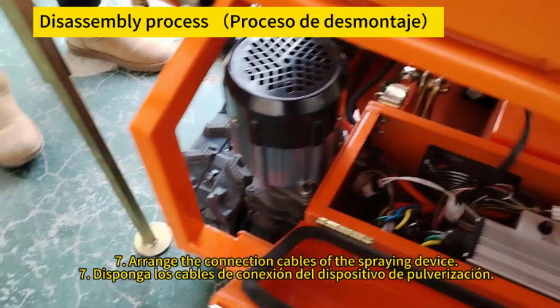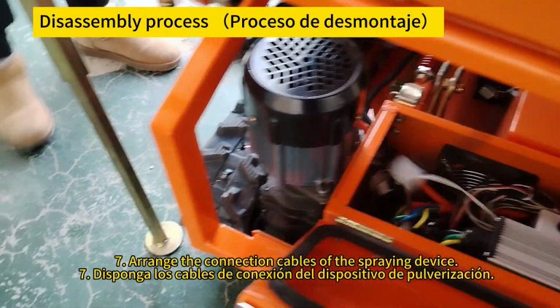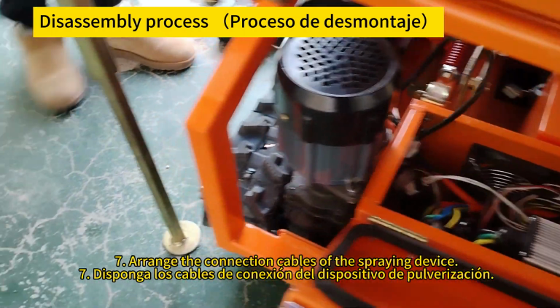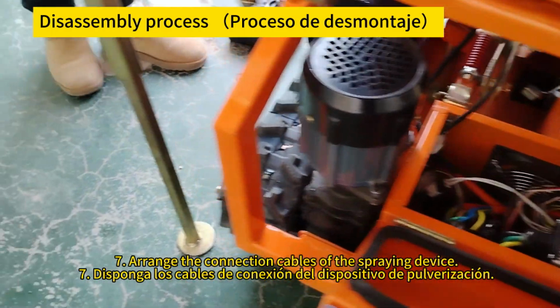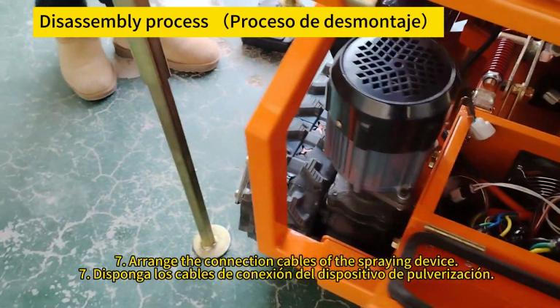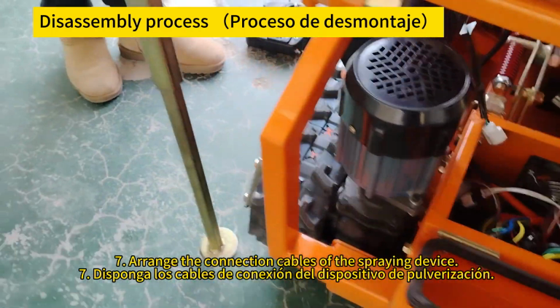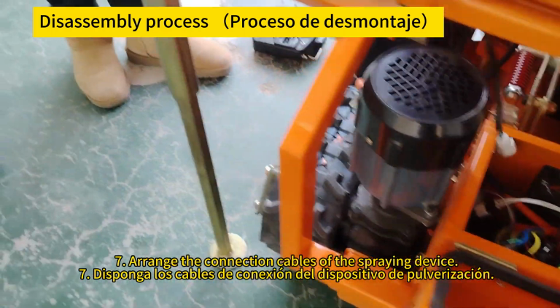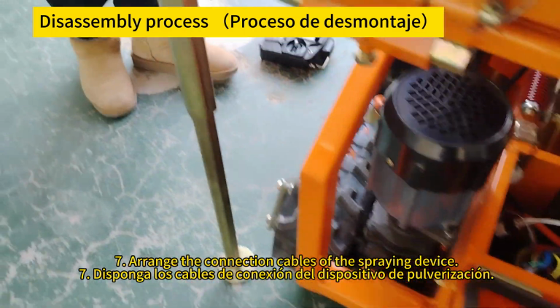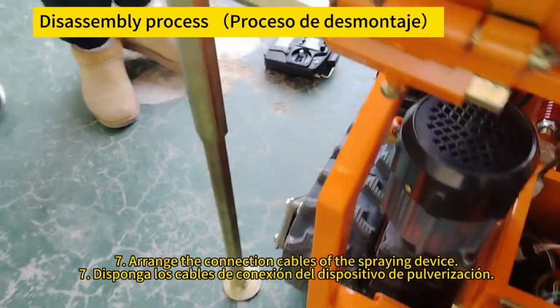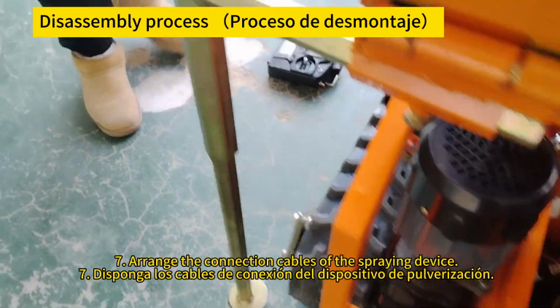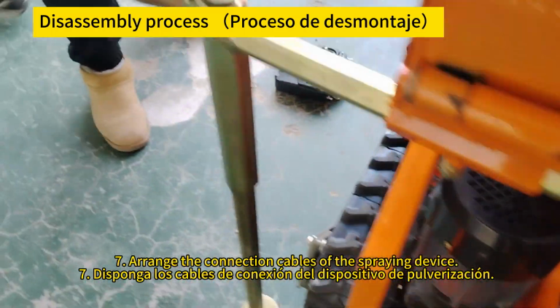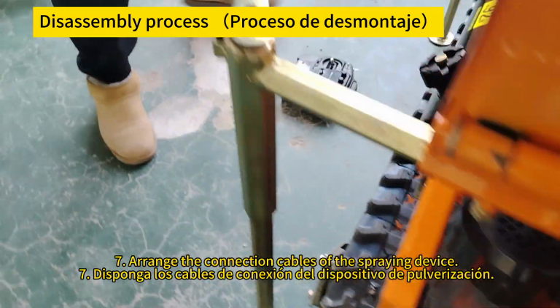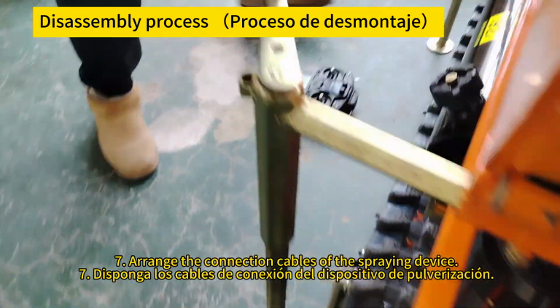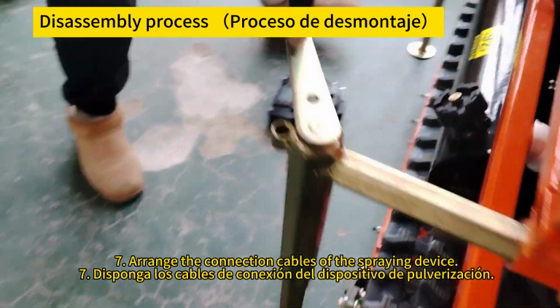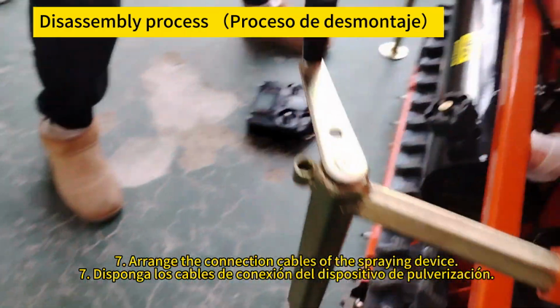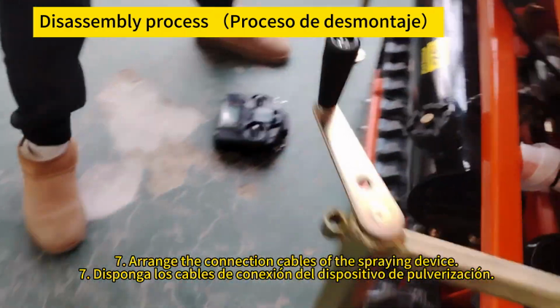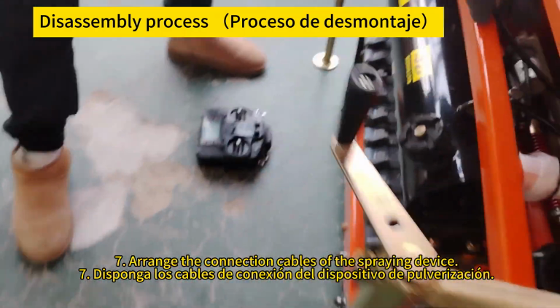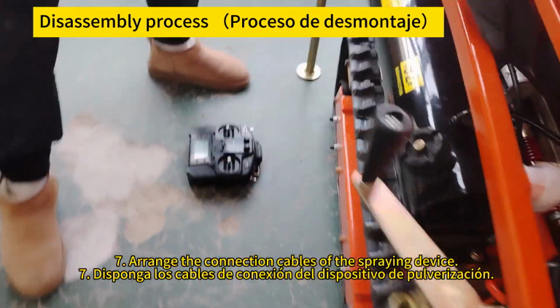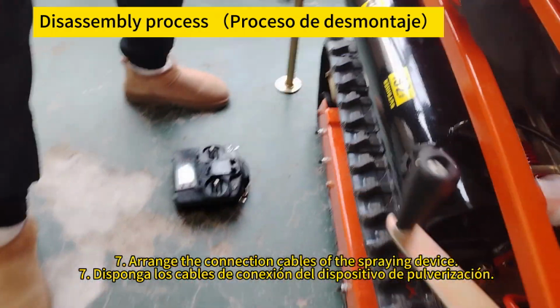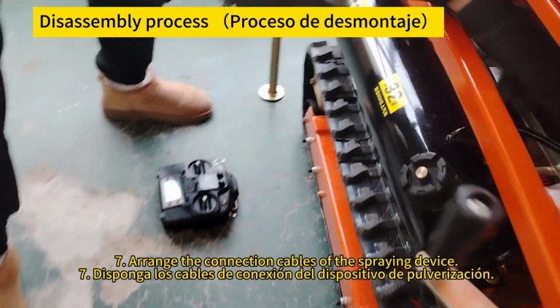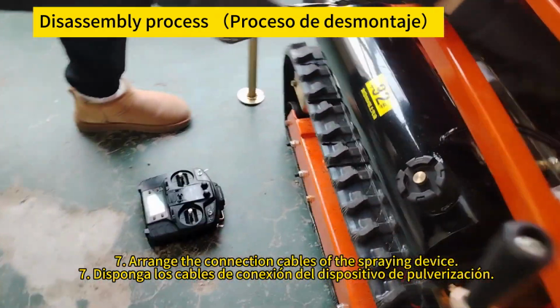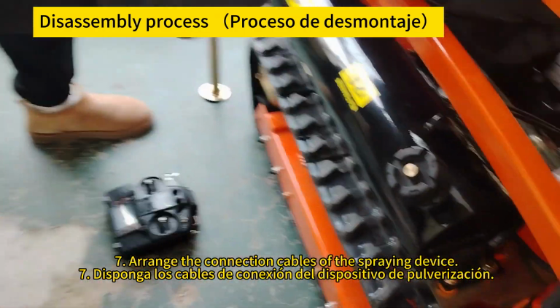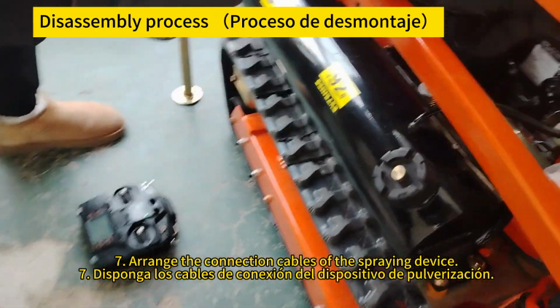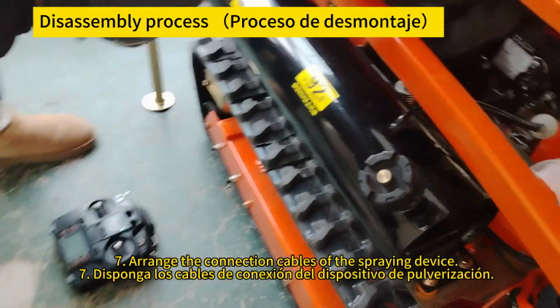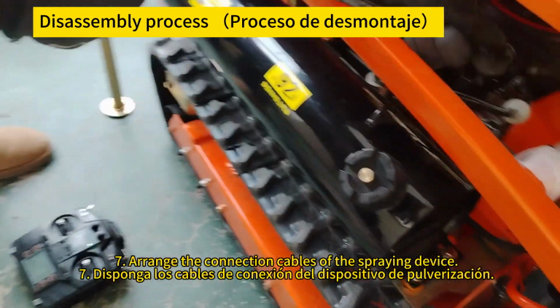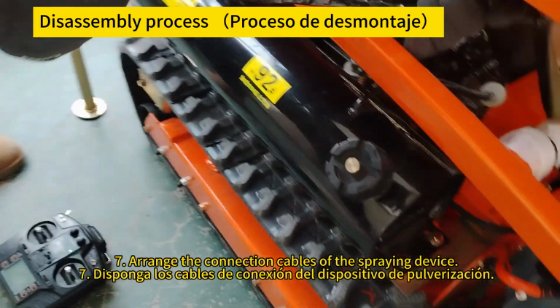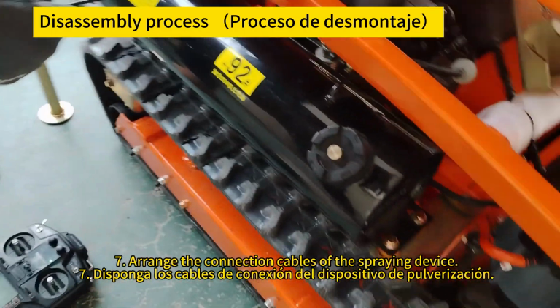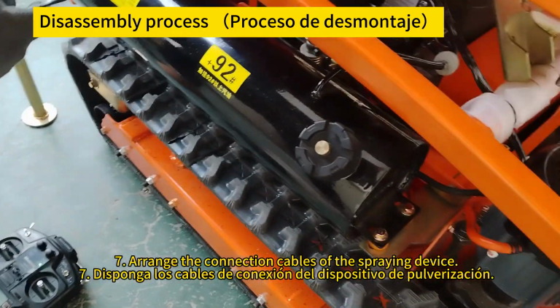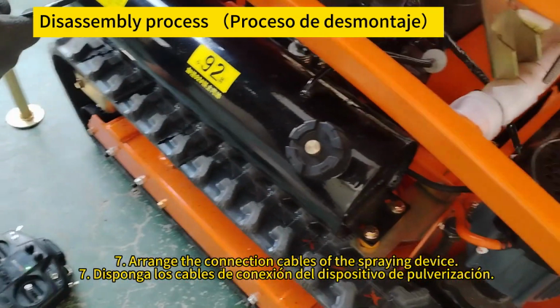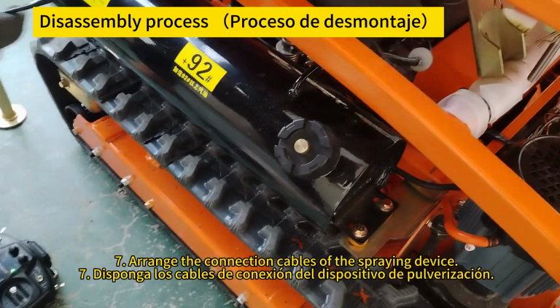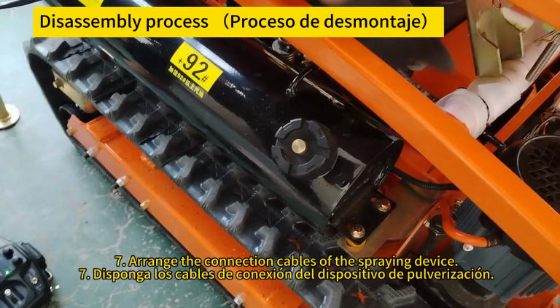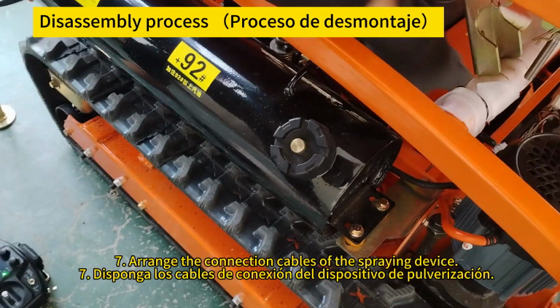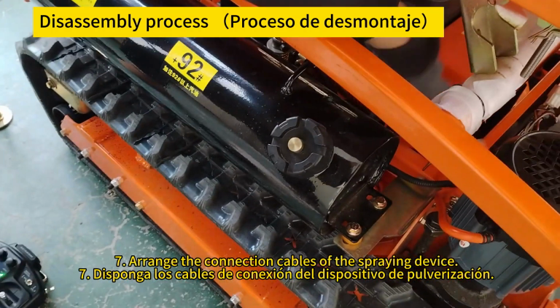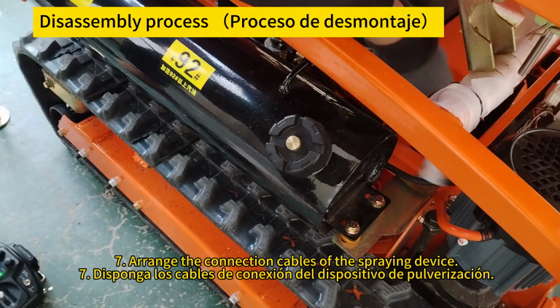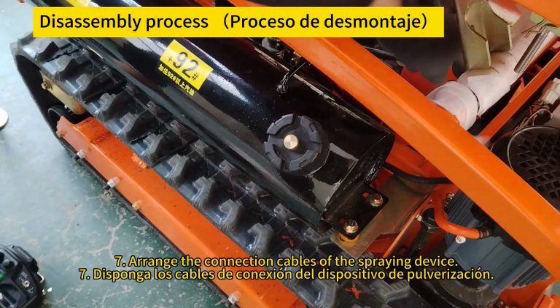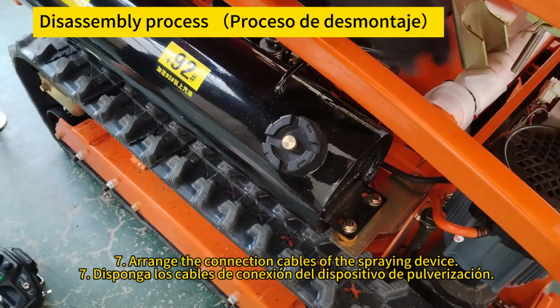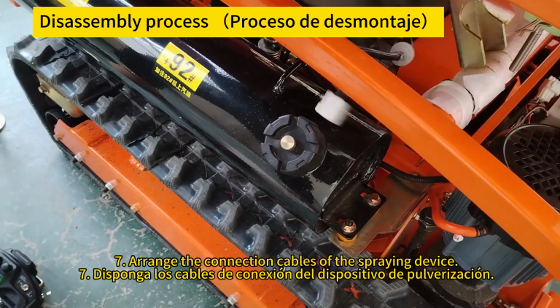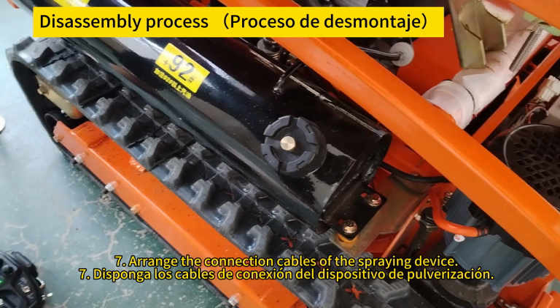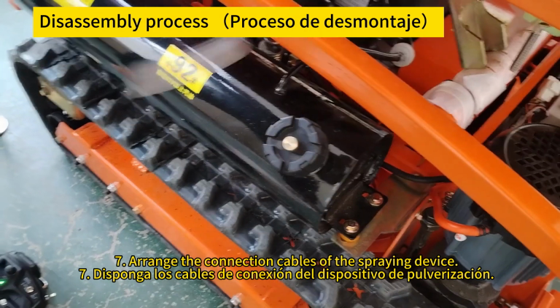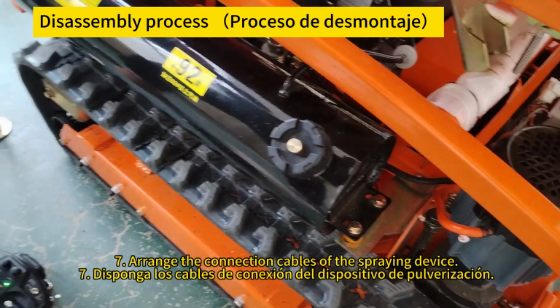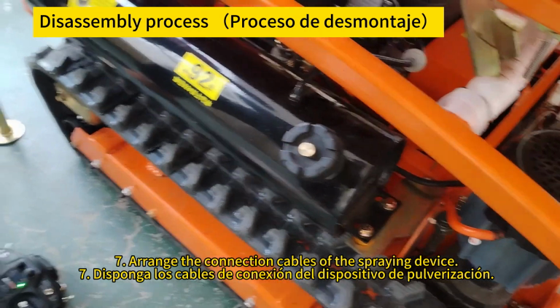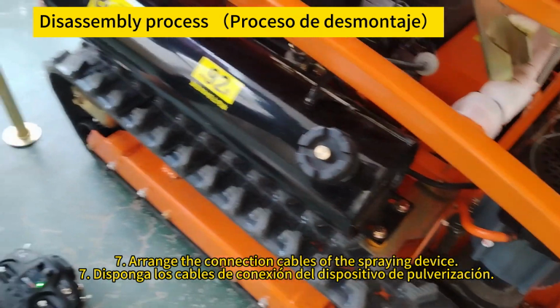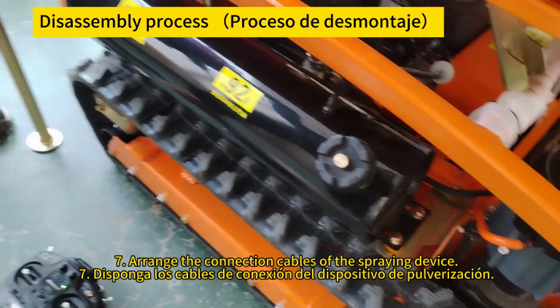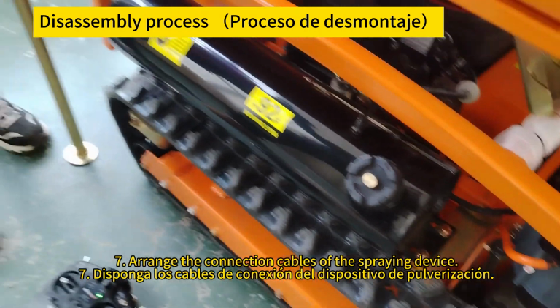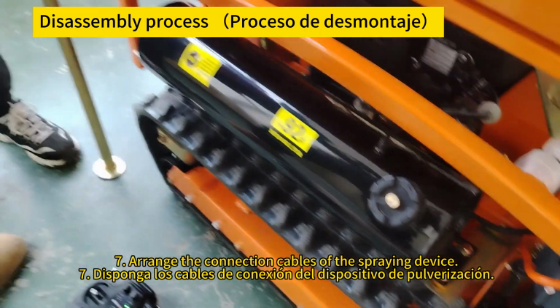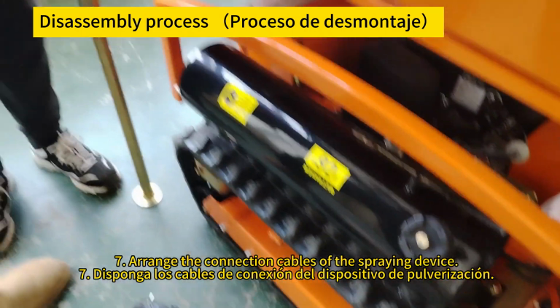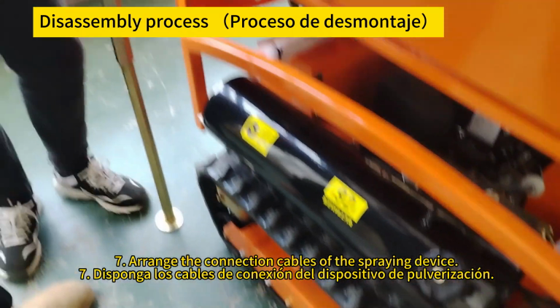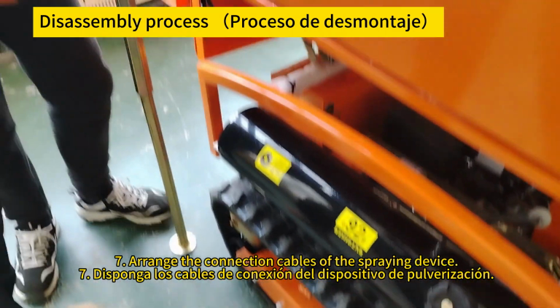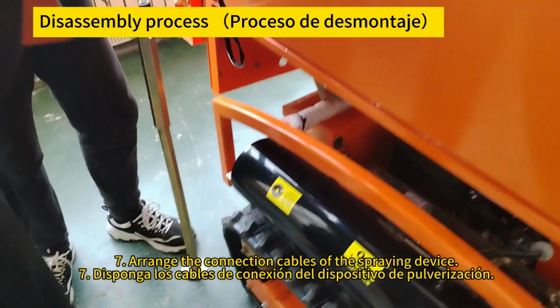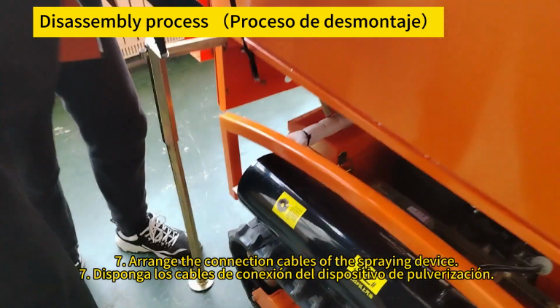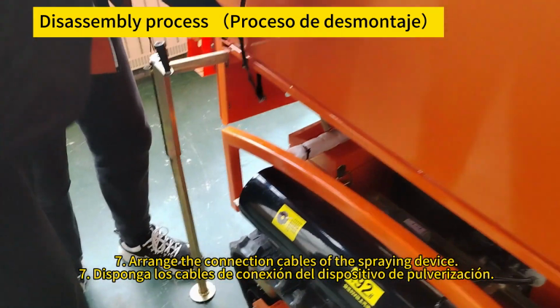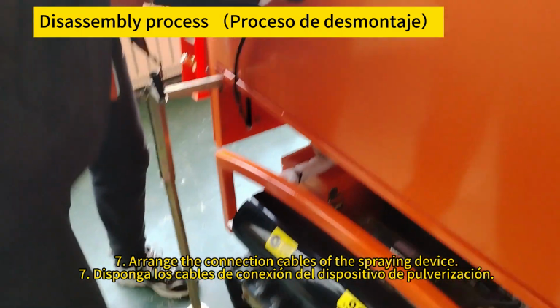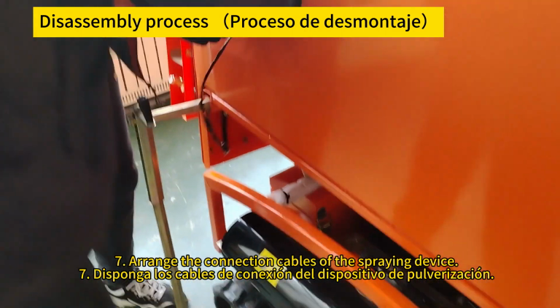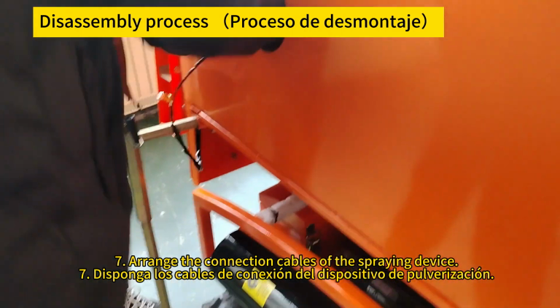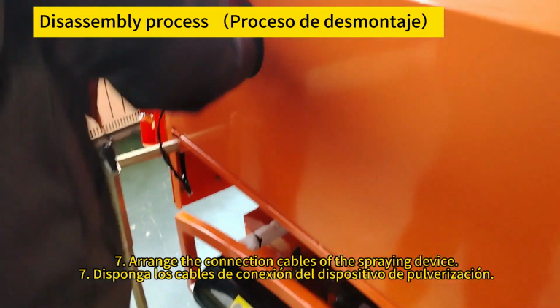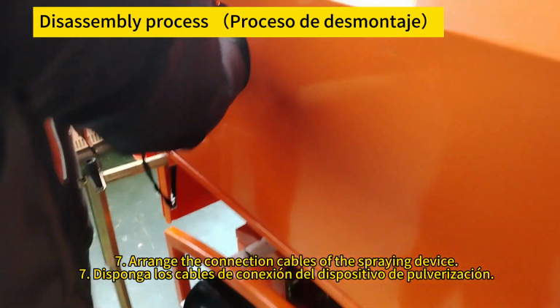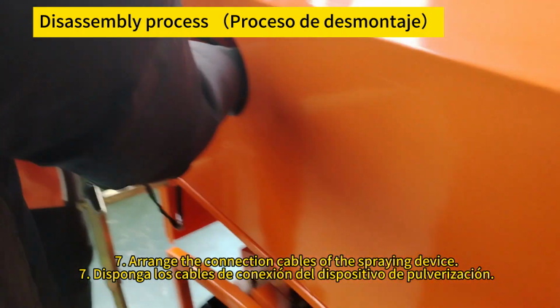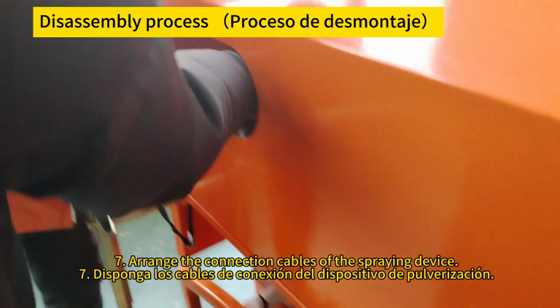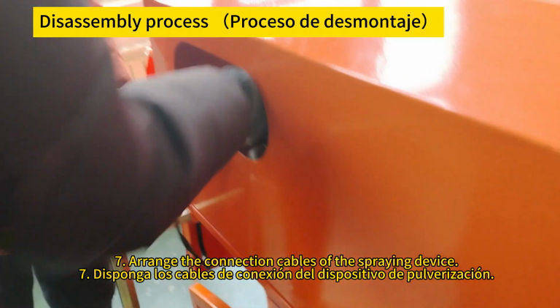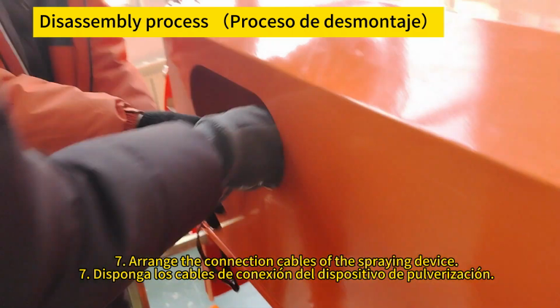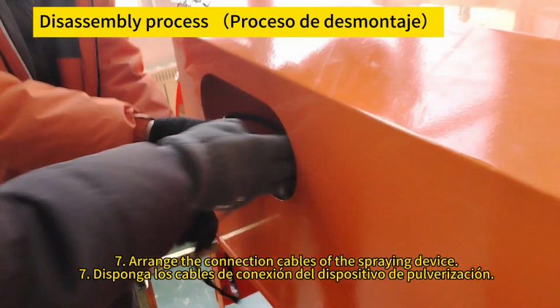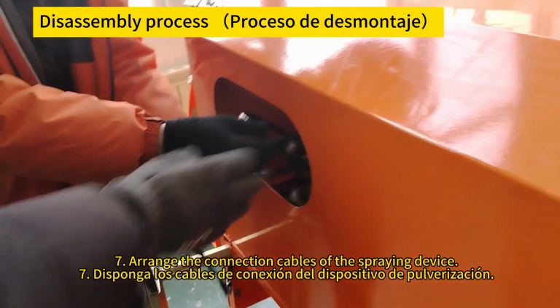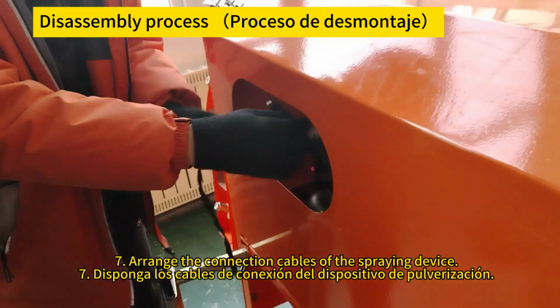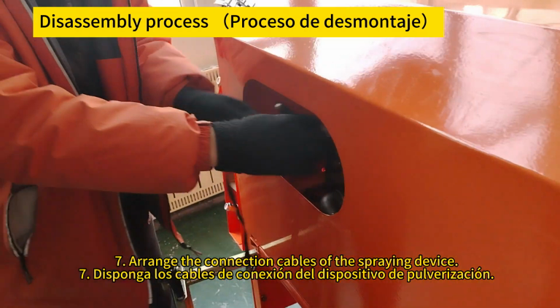Arrange the connection cables of the spraying device. Organice los cables de conexión del dispositivo de rociado.